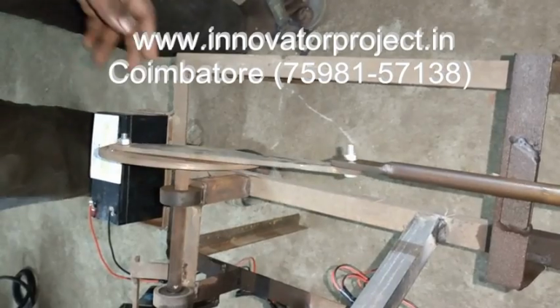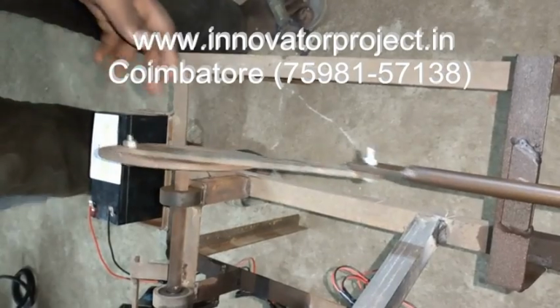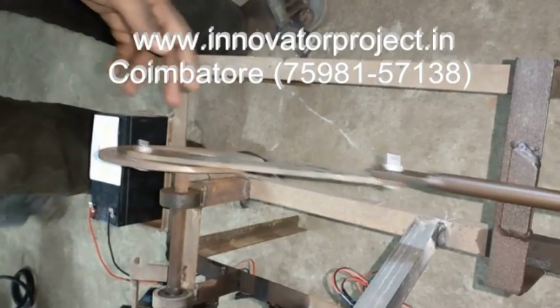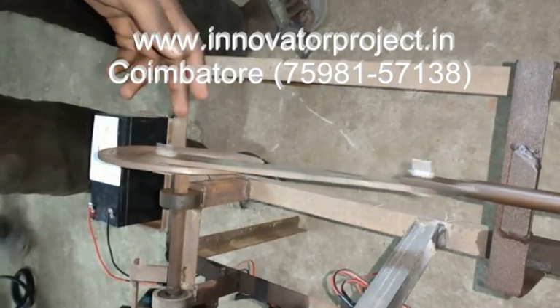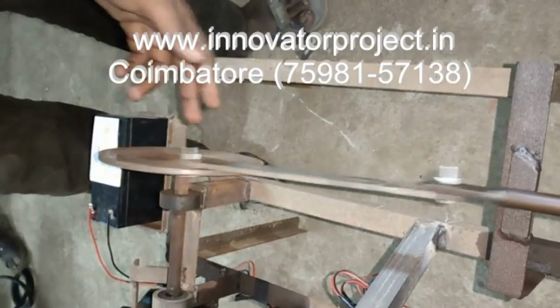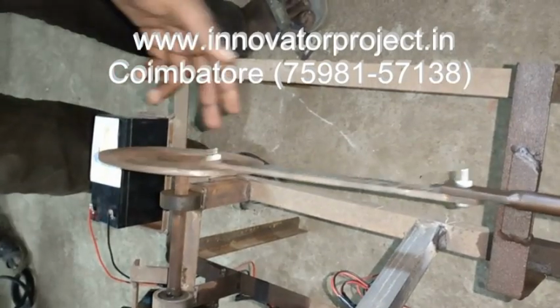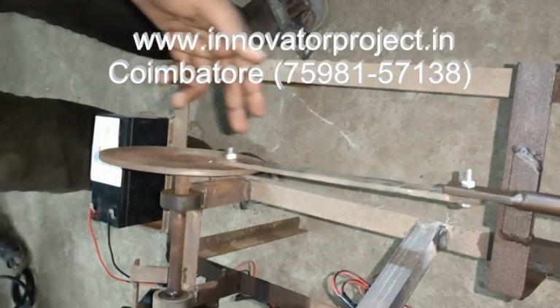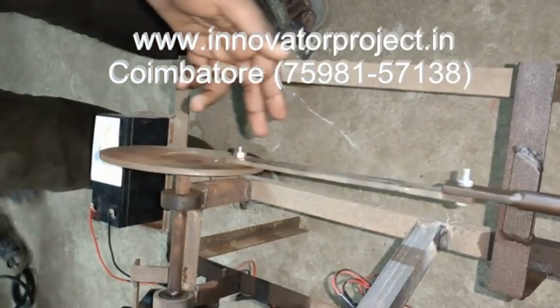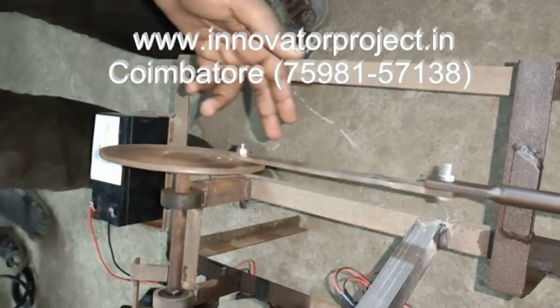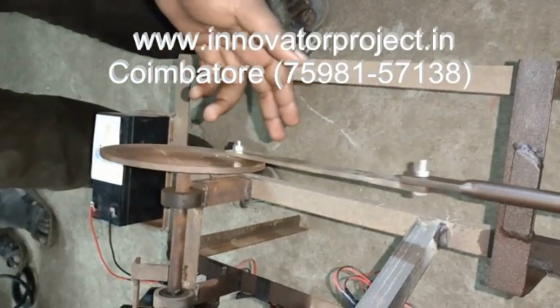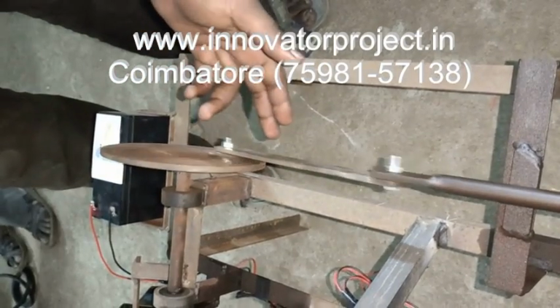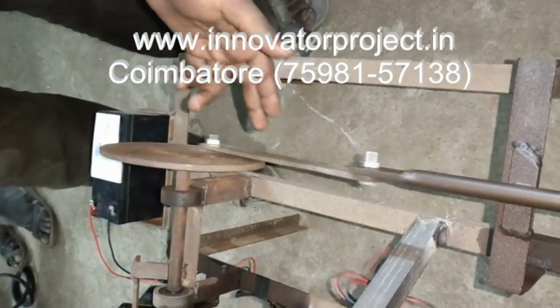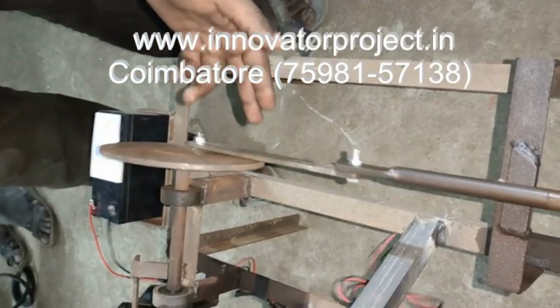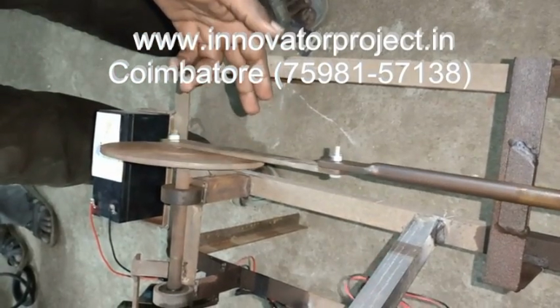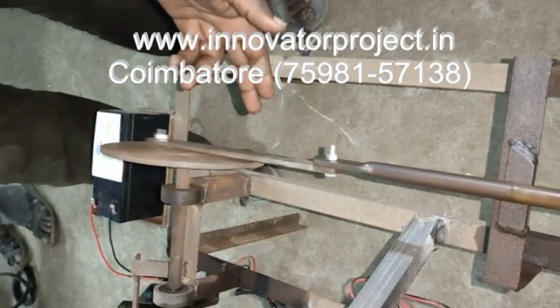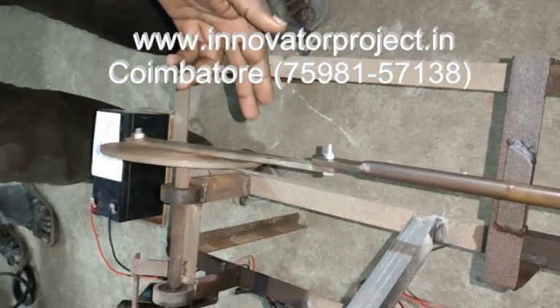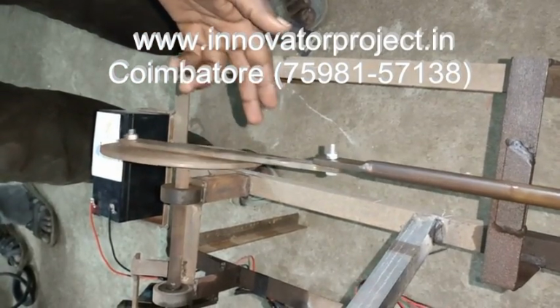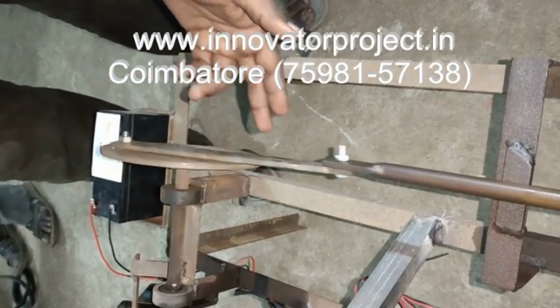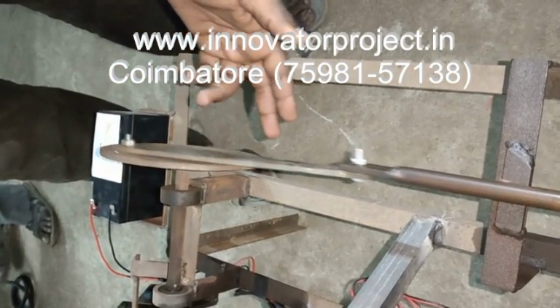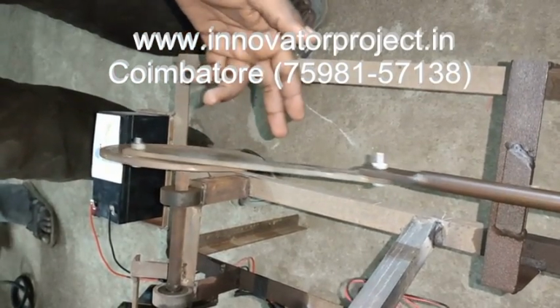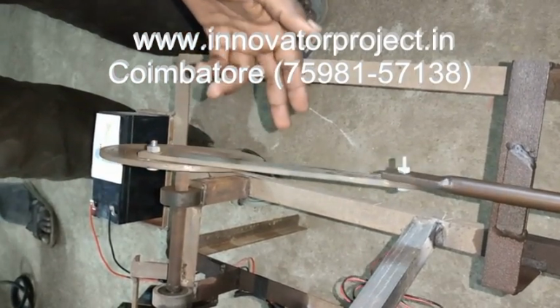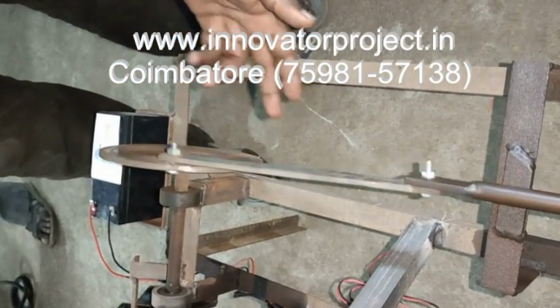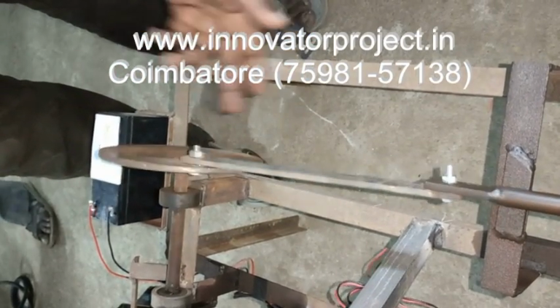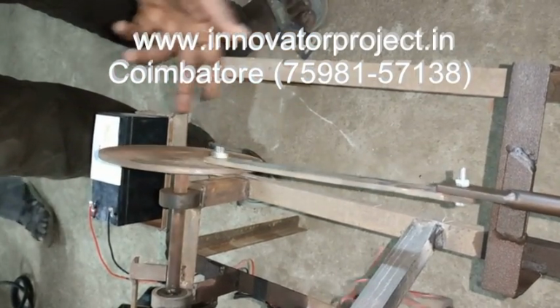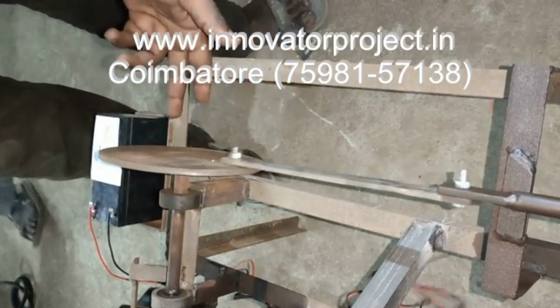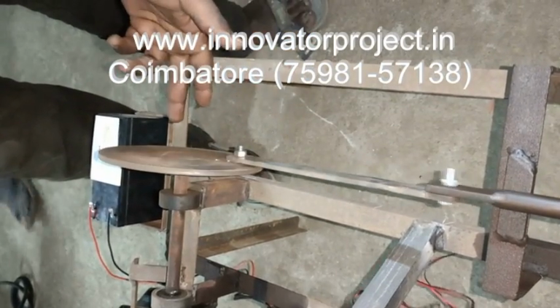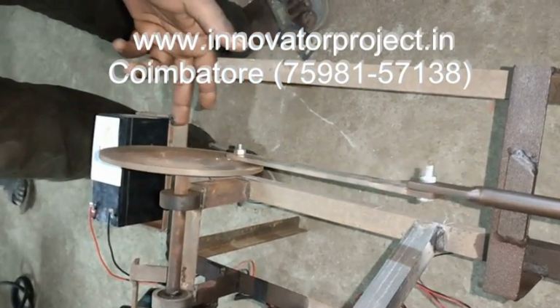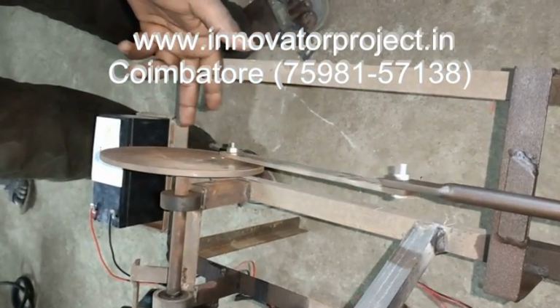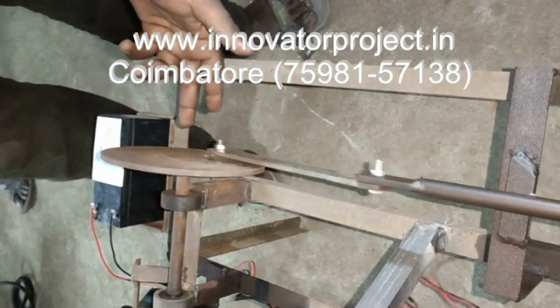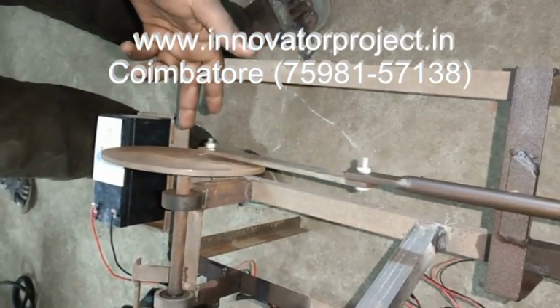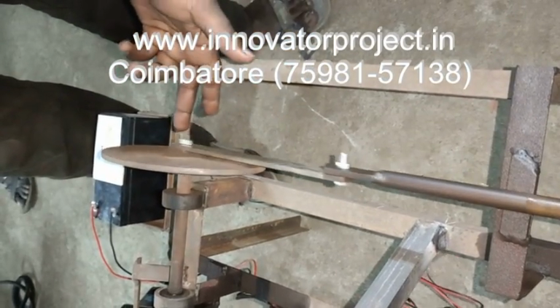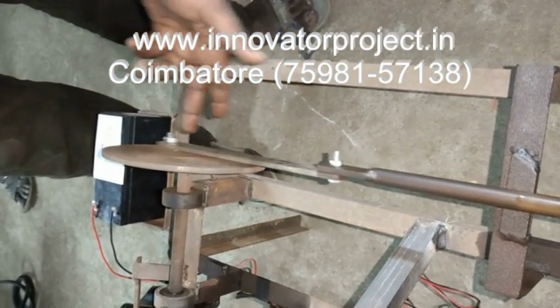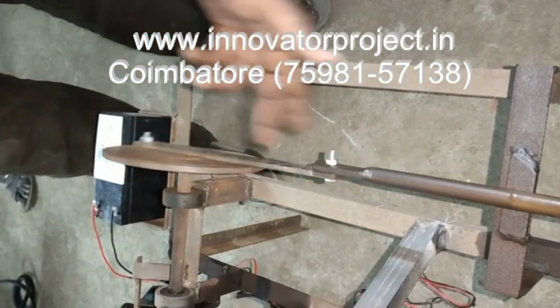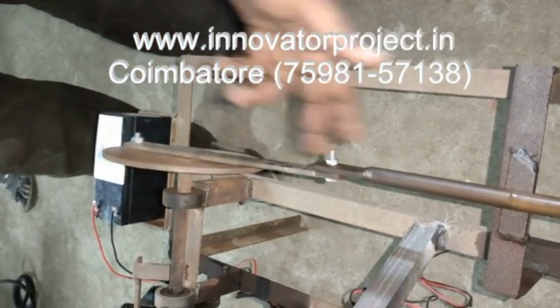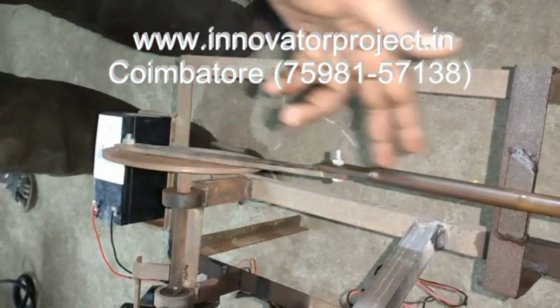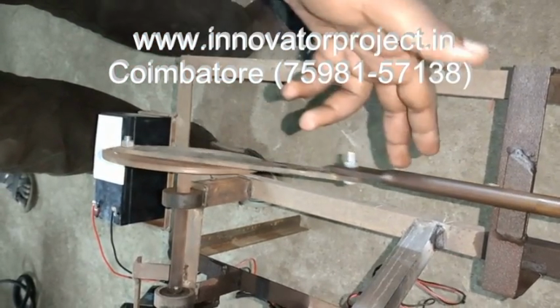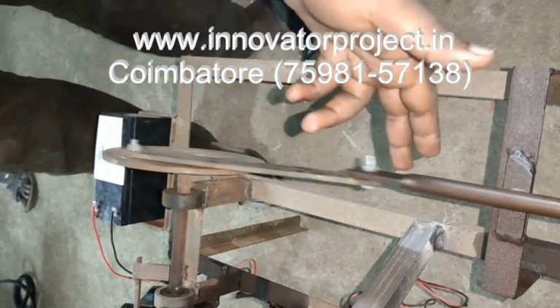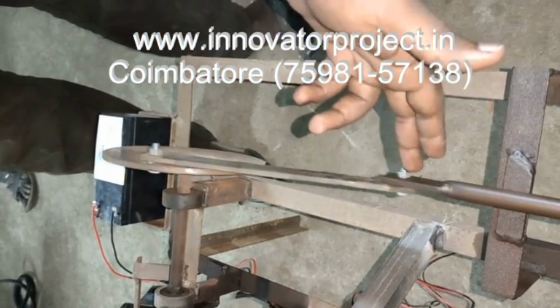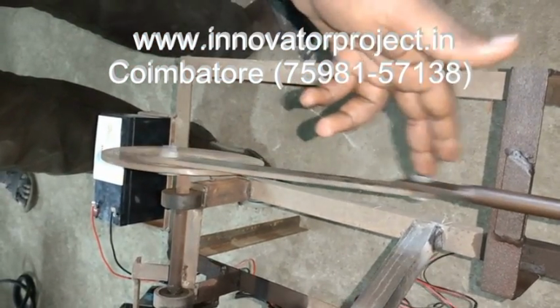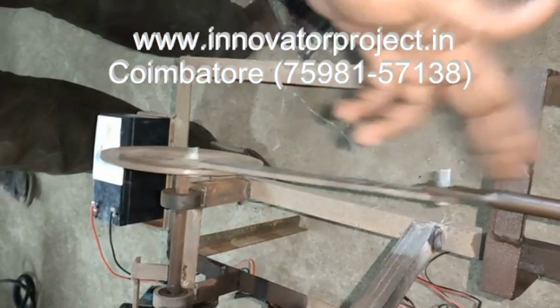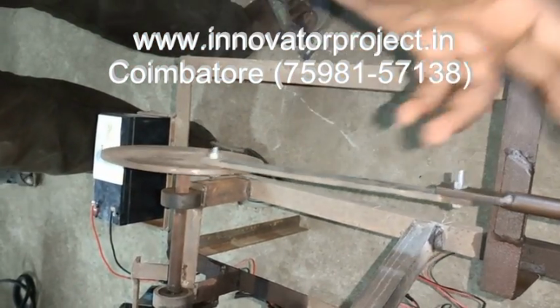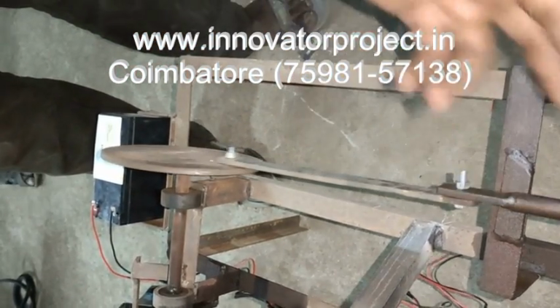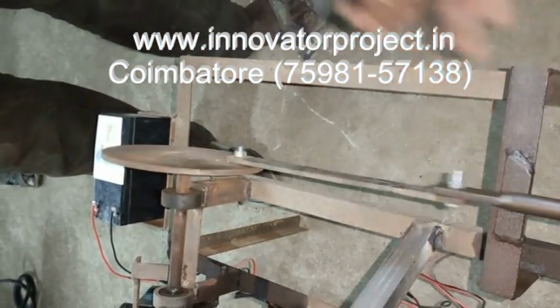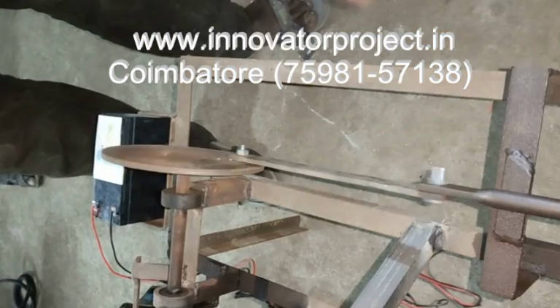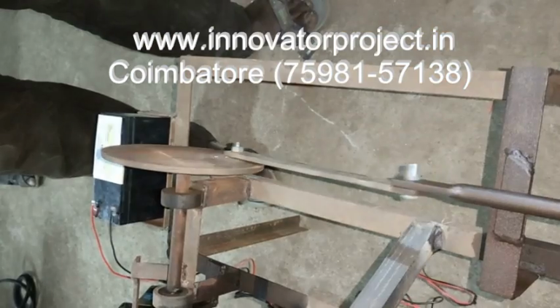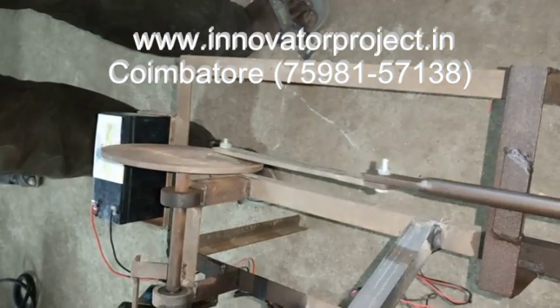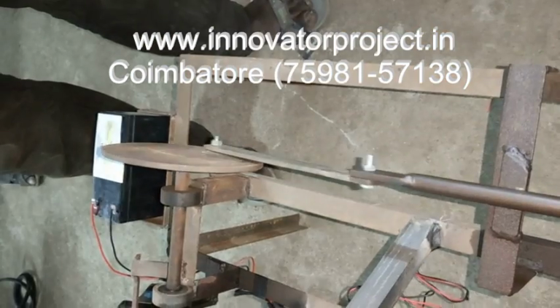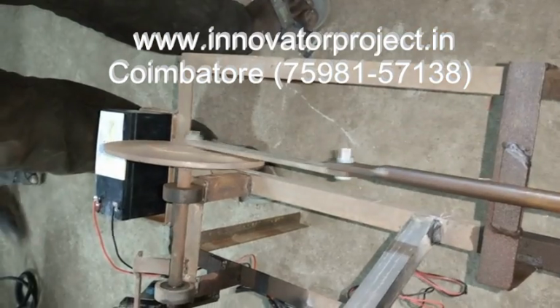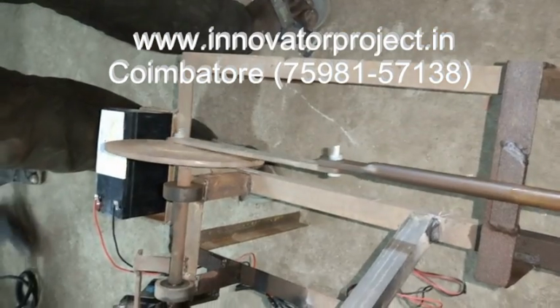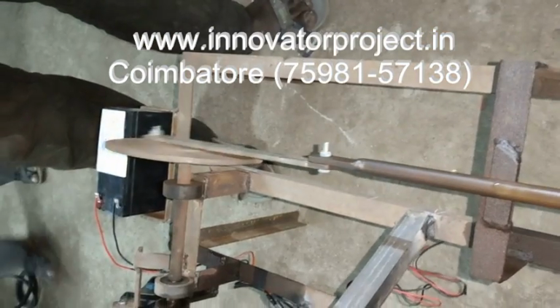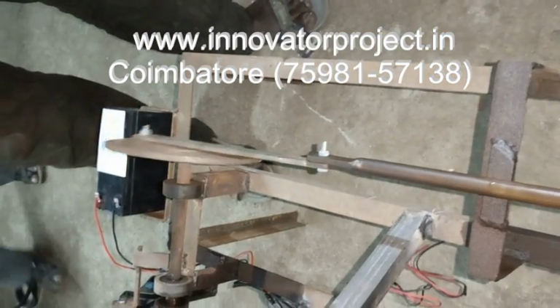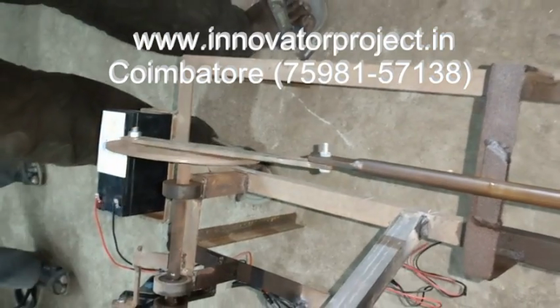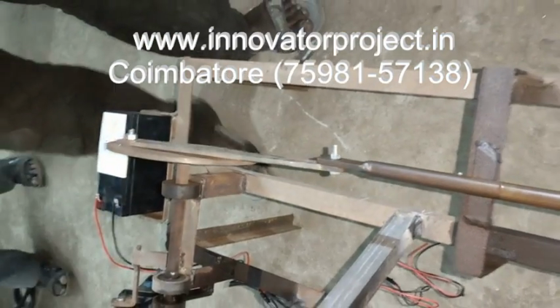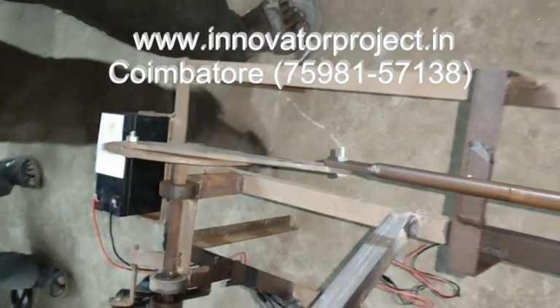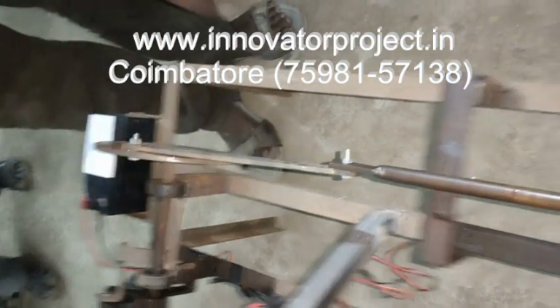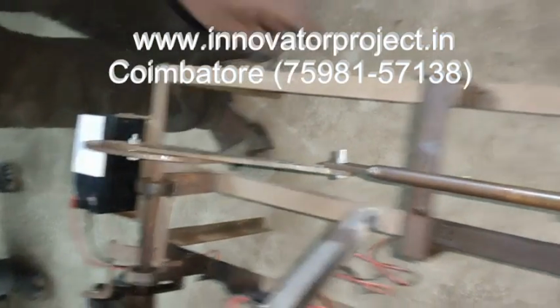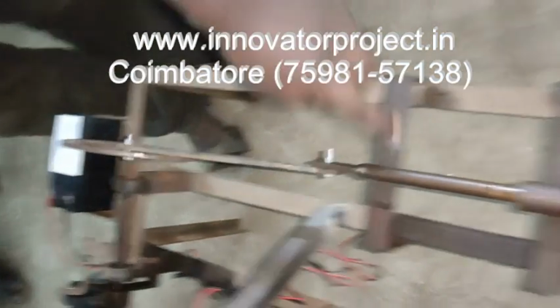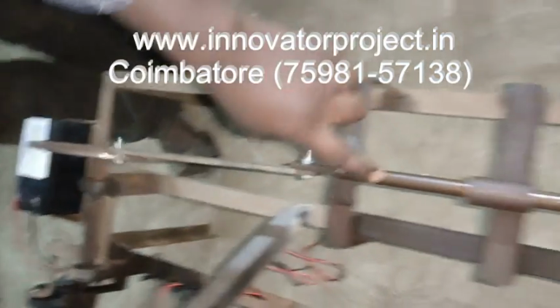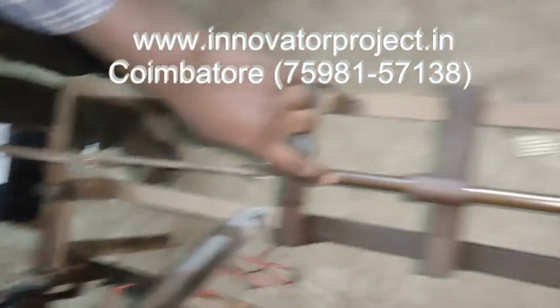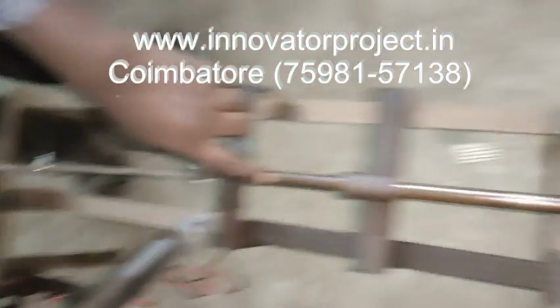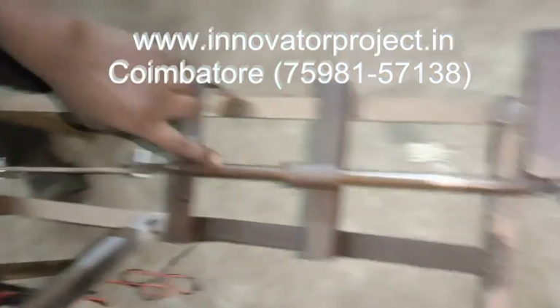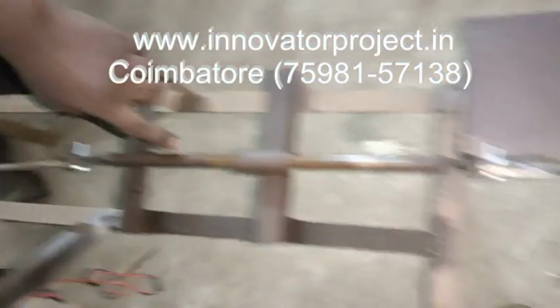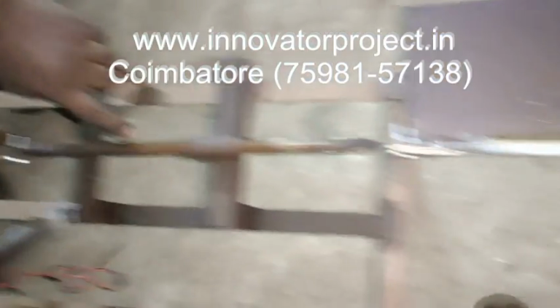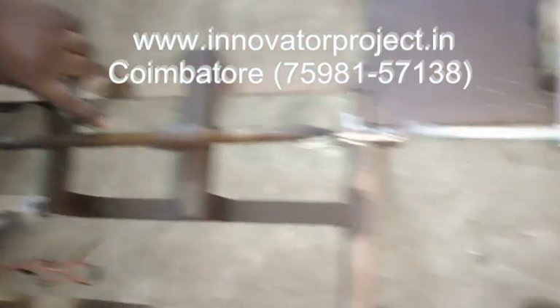This is a lengthening mechanism. Rotary motion is converted into linear motion. 15mm shaft.